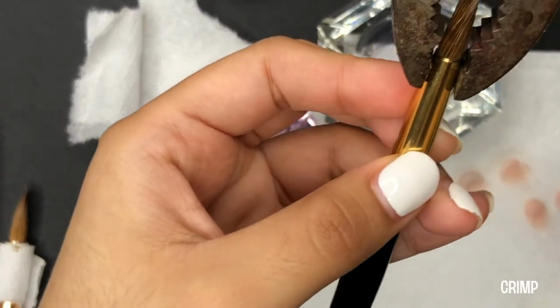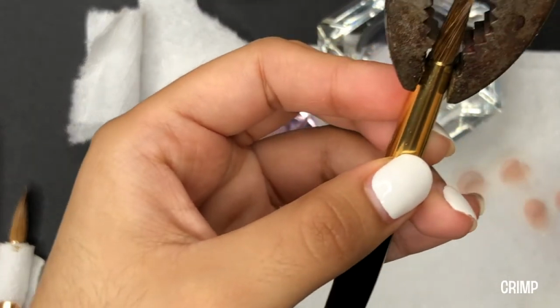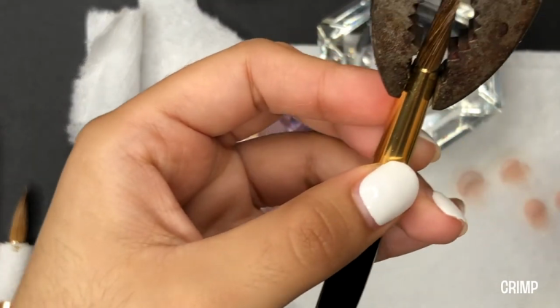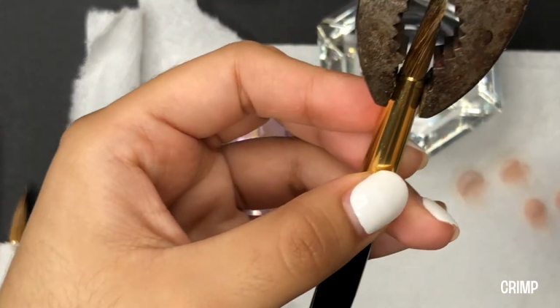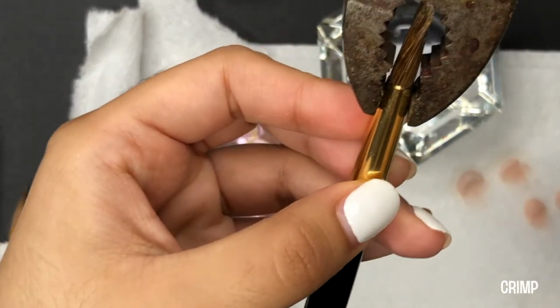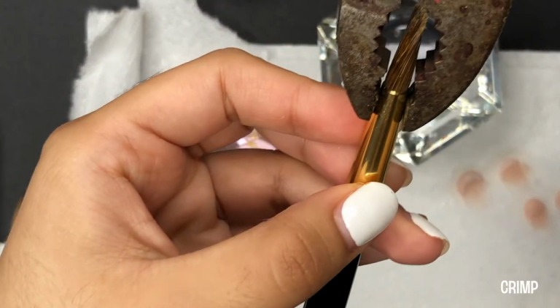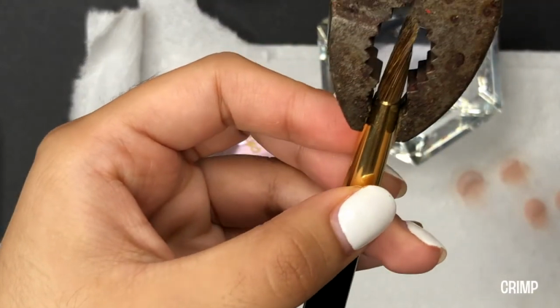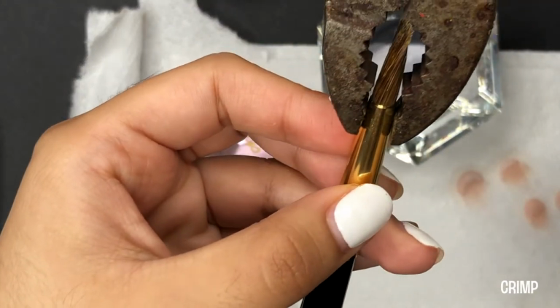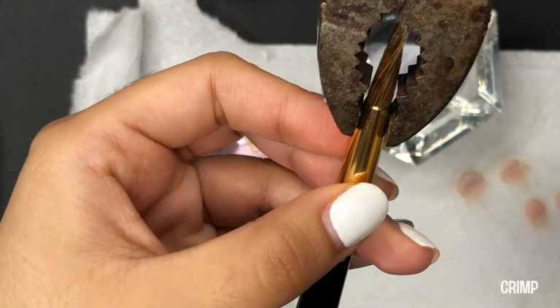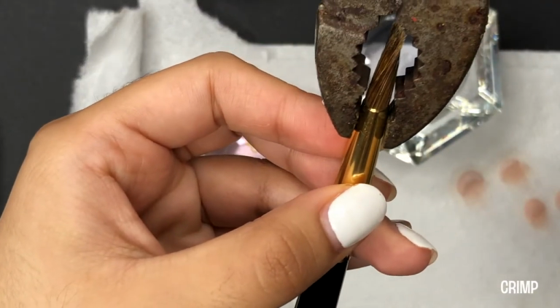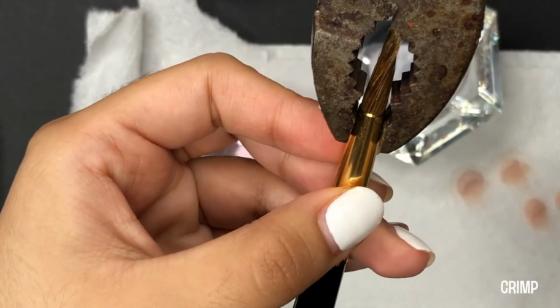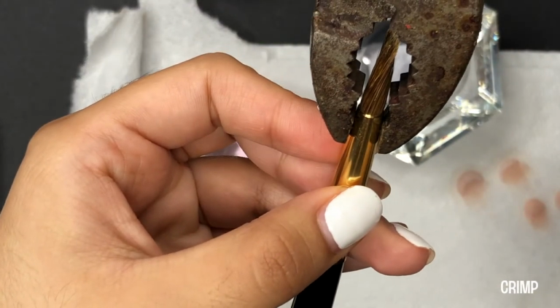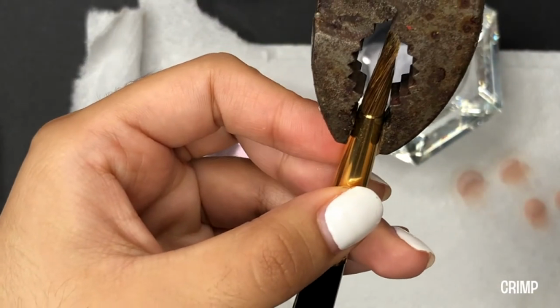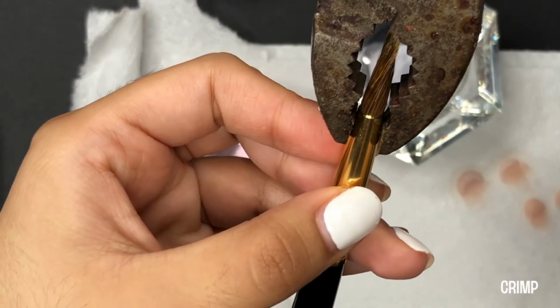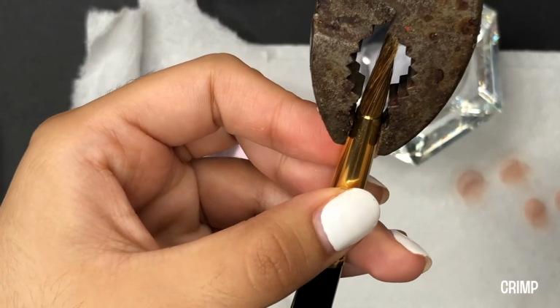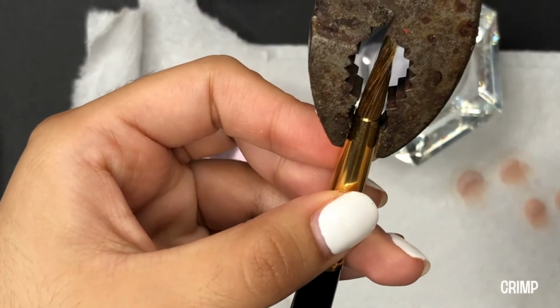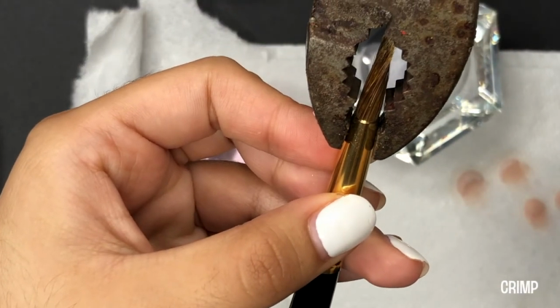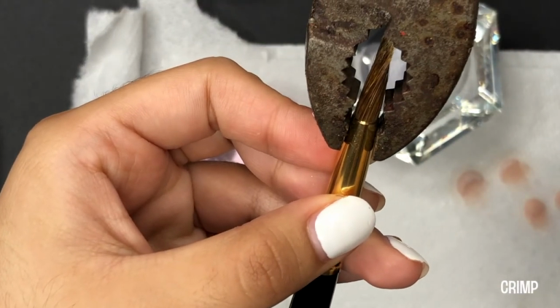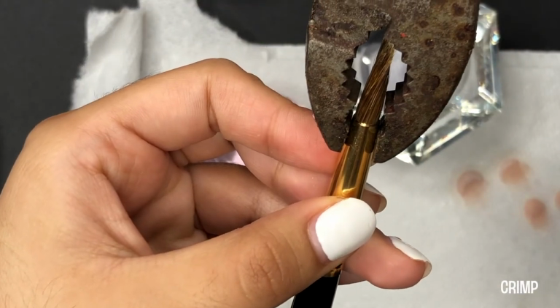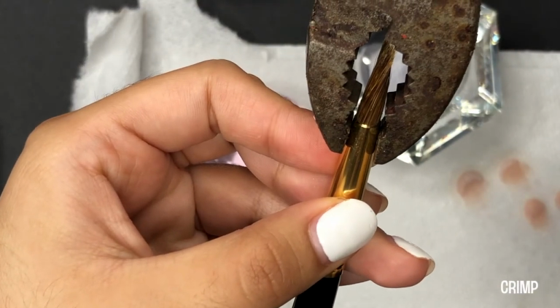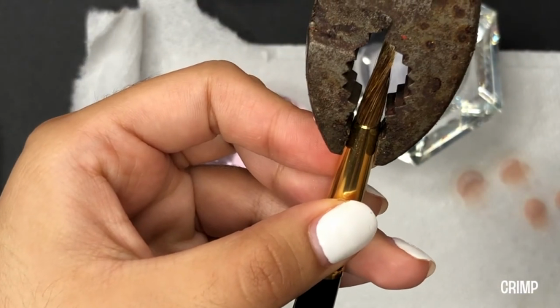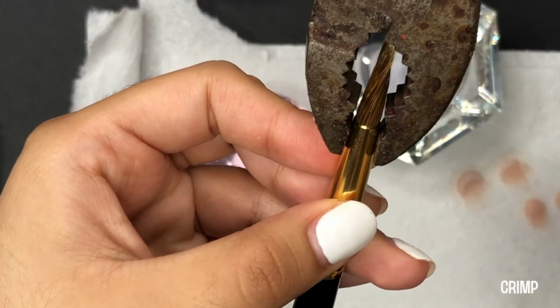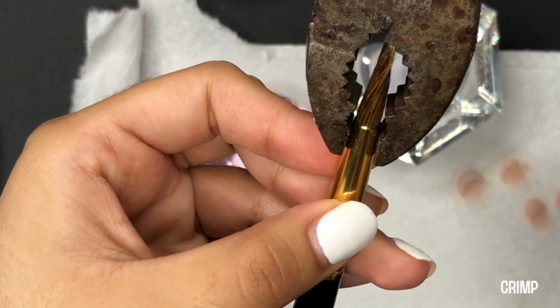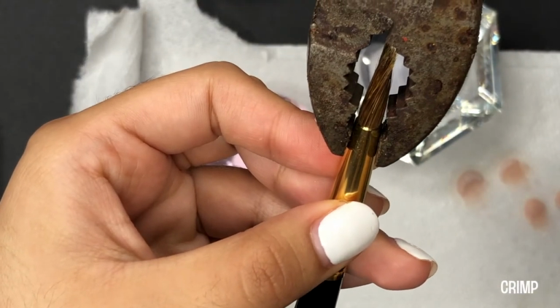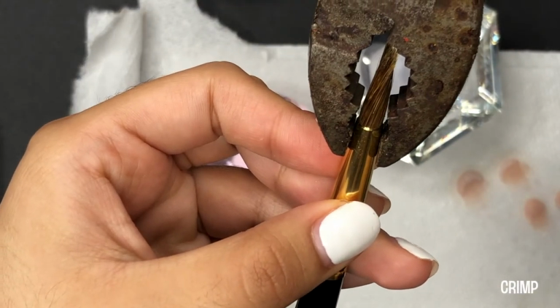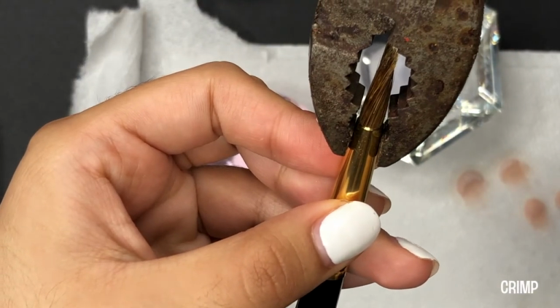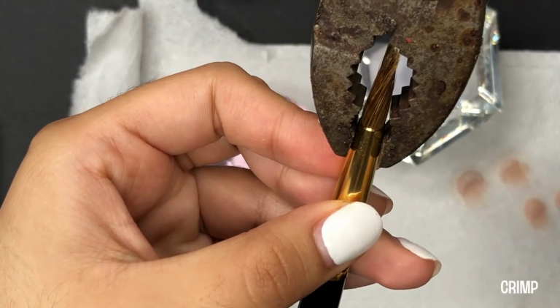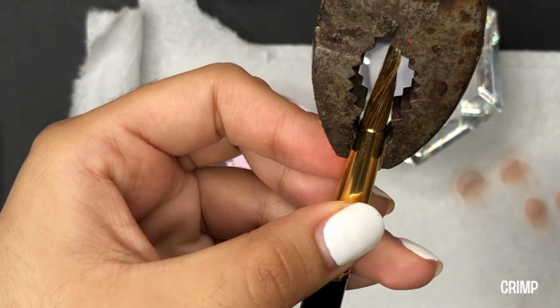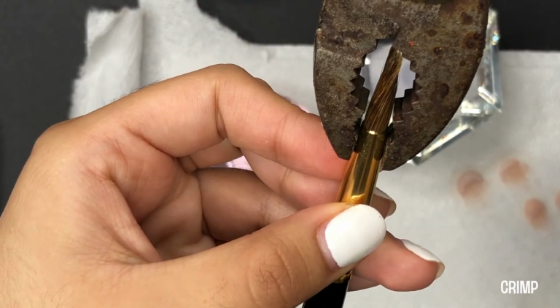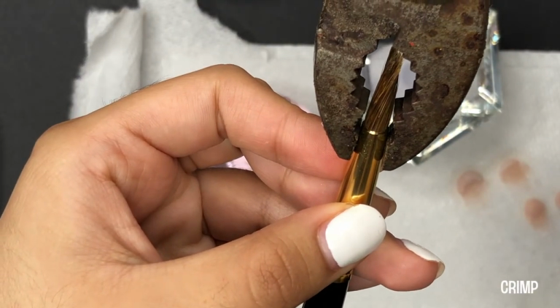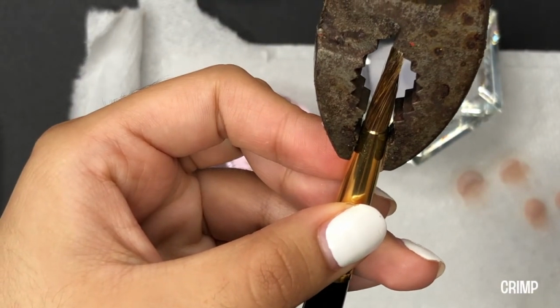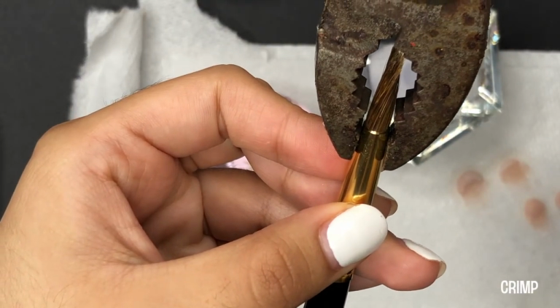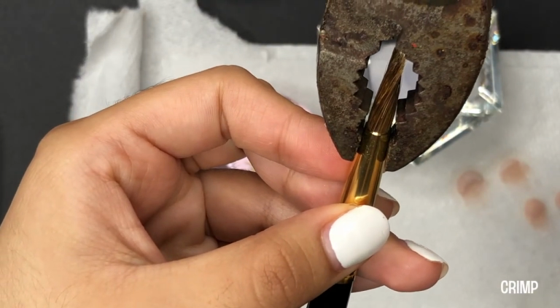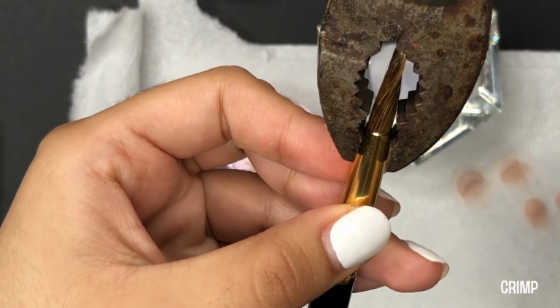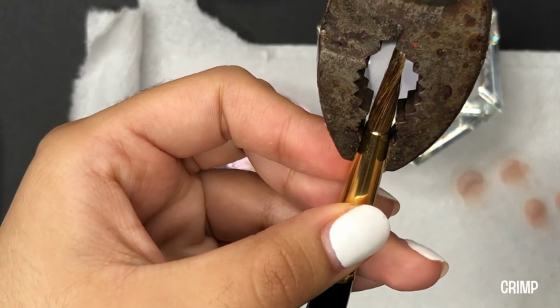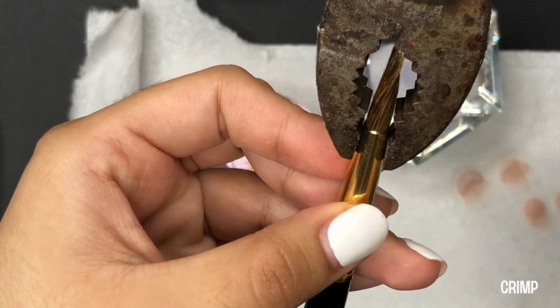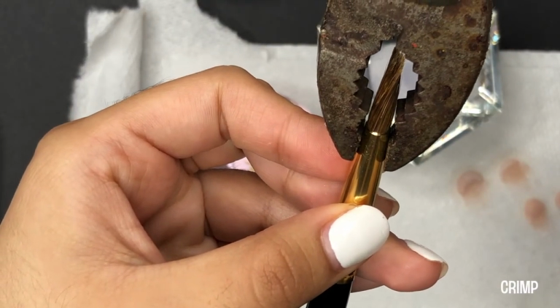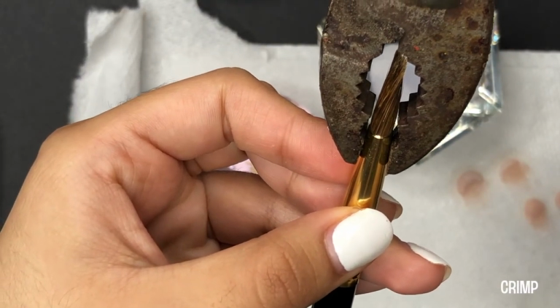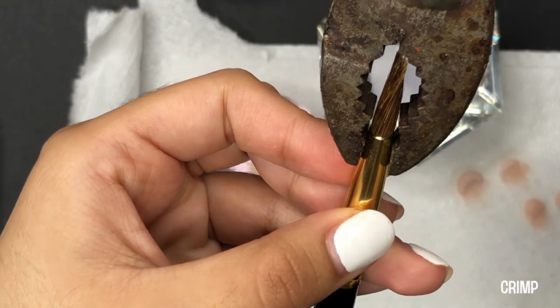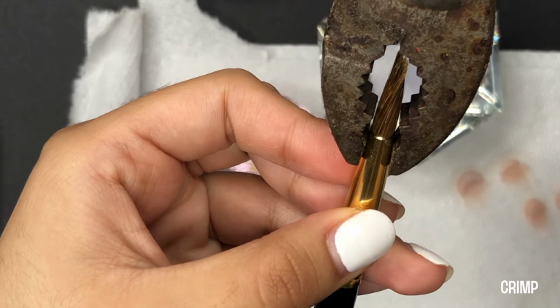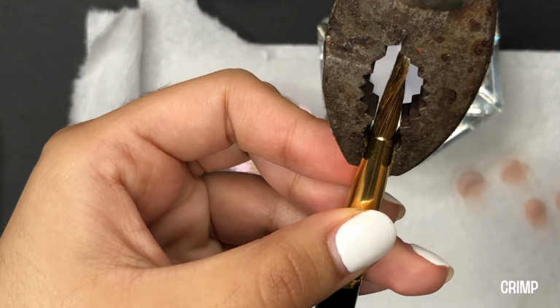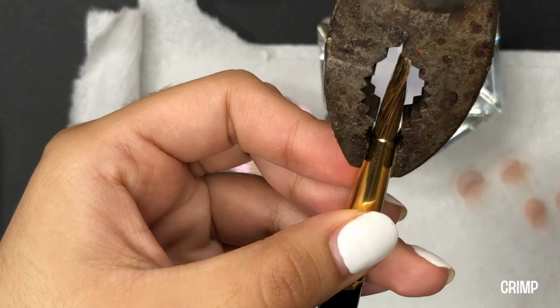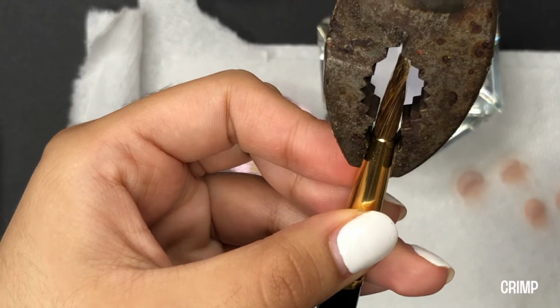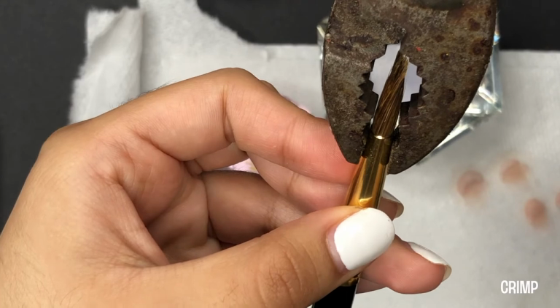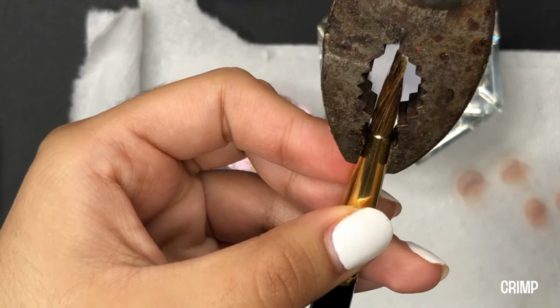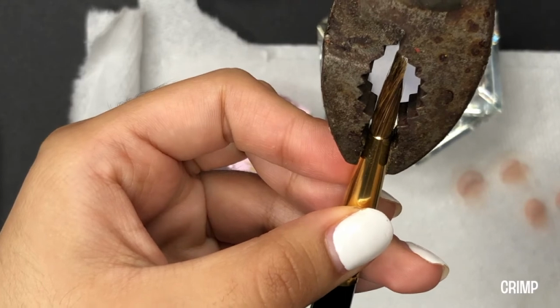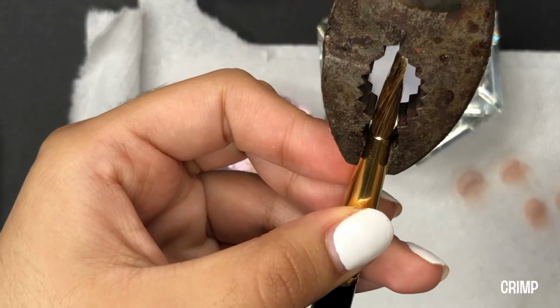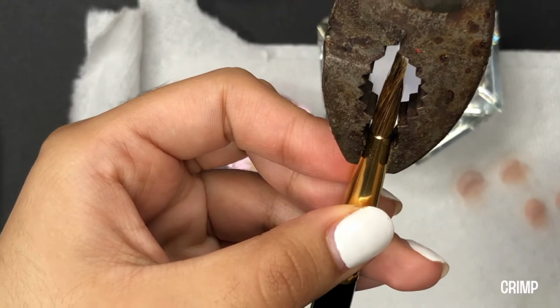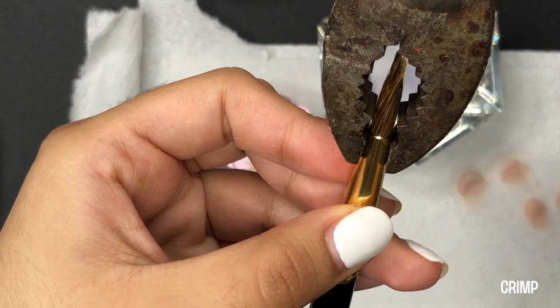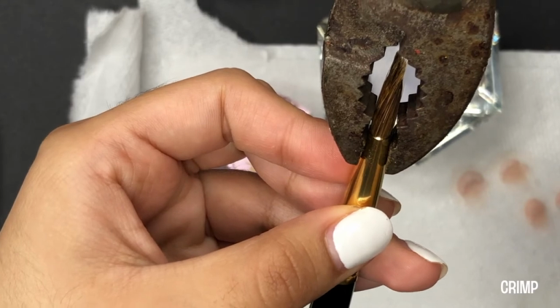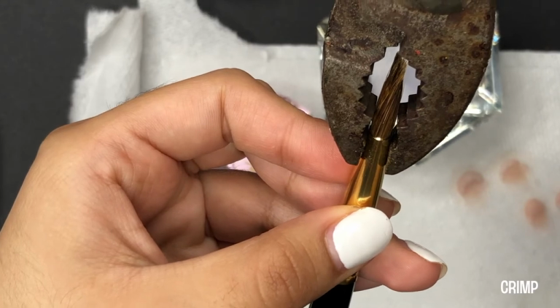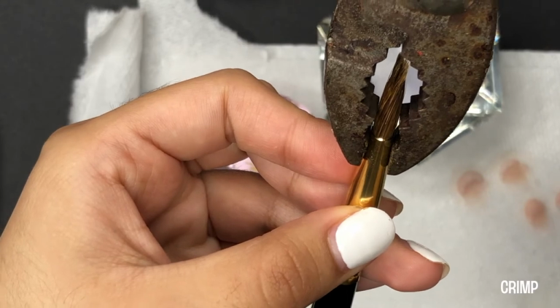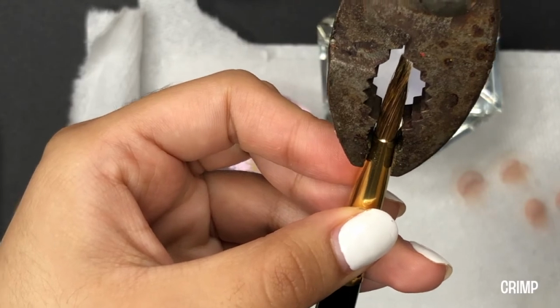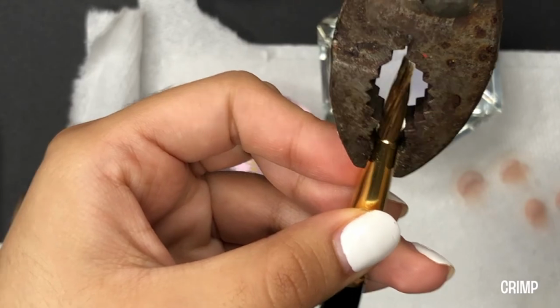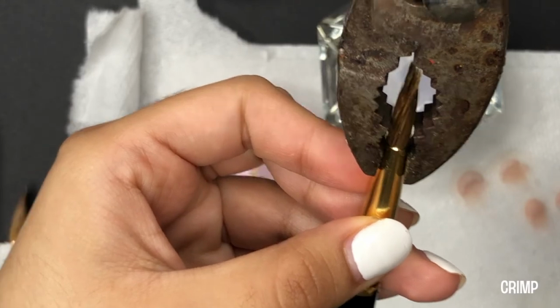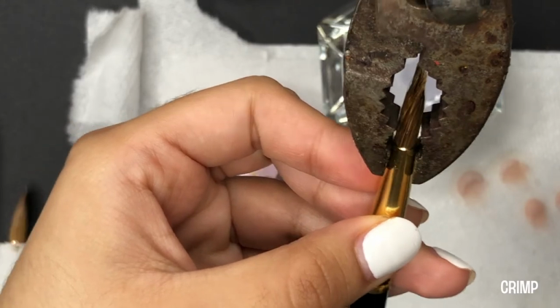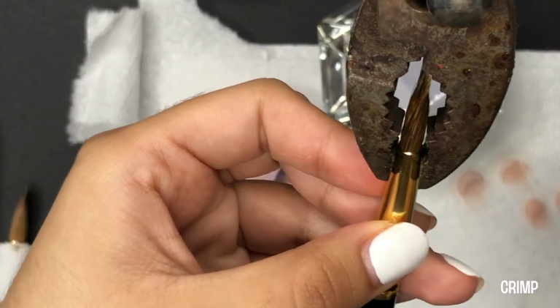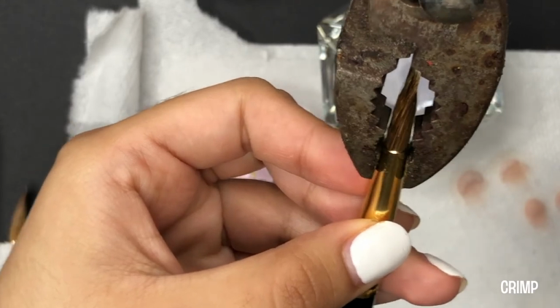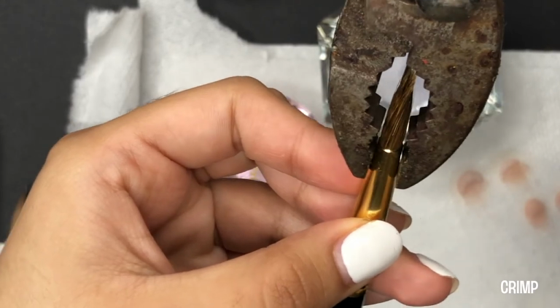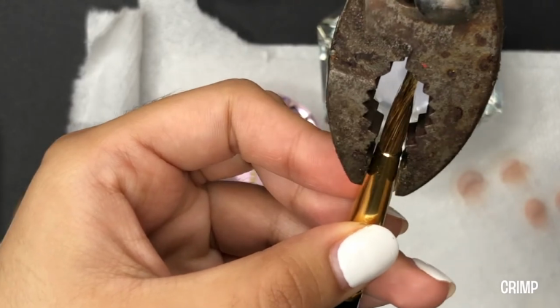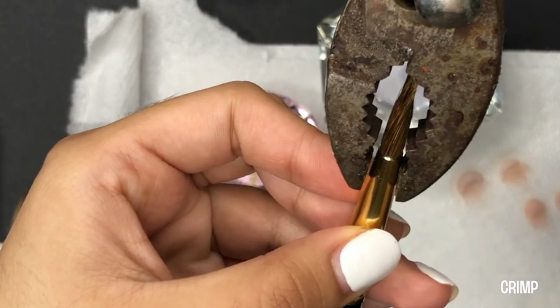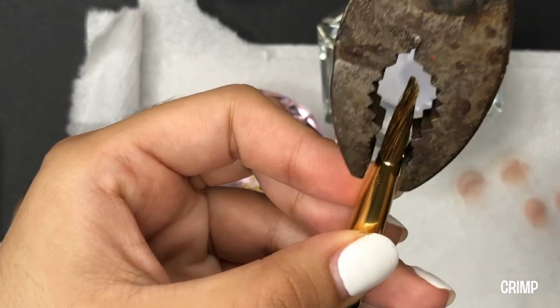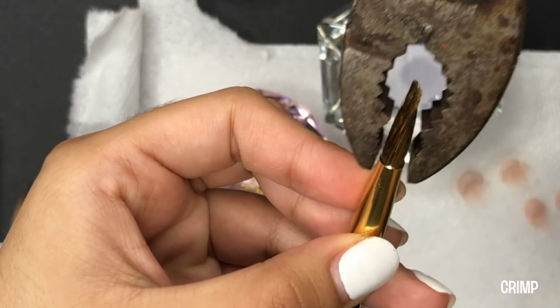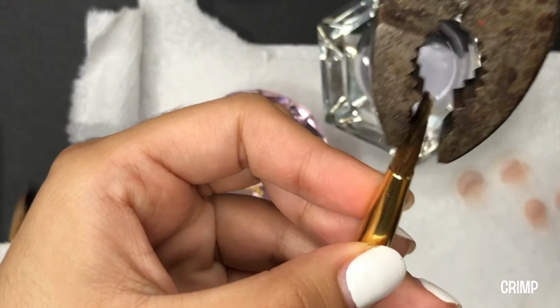I do not know what this tool is called, and if you do, make sure to comment down below and let me know. You always learn something new every day.